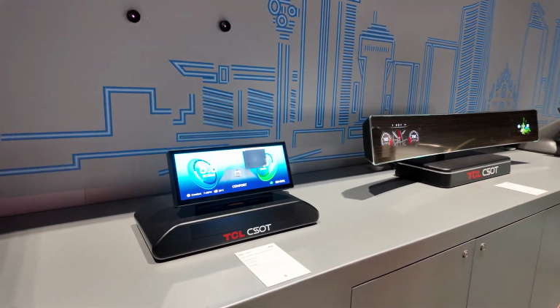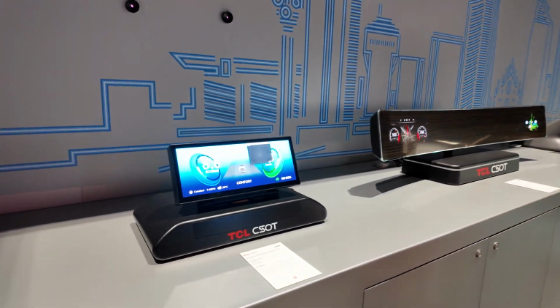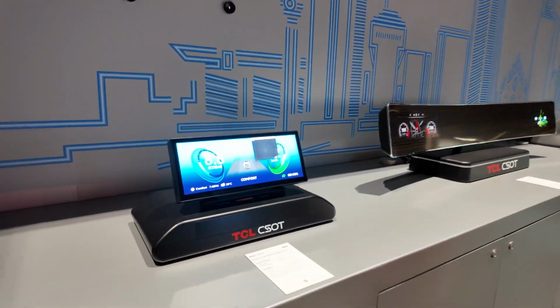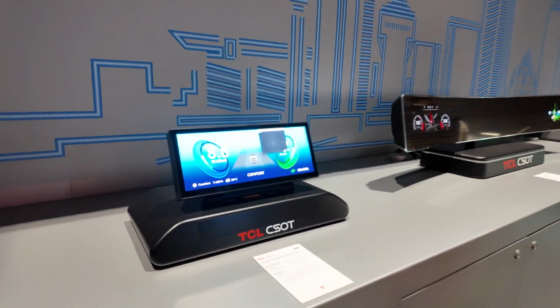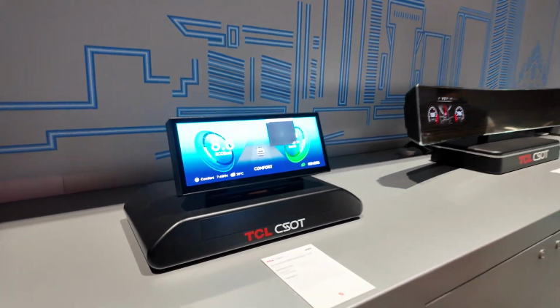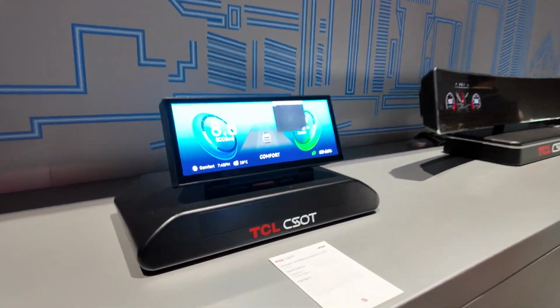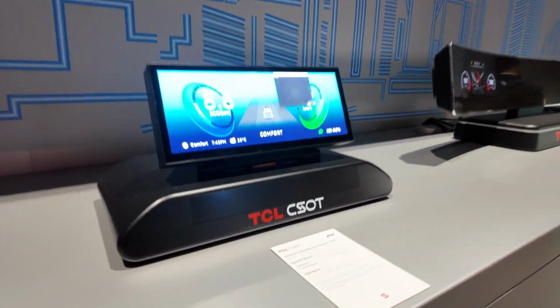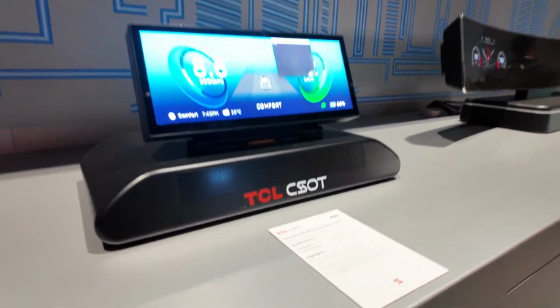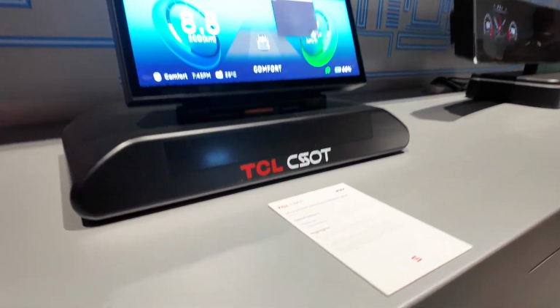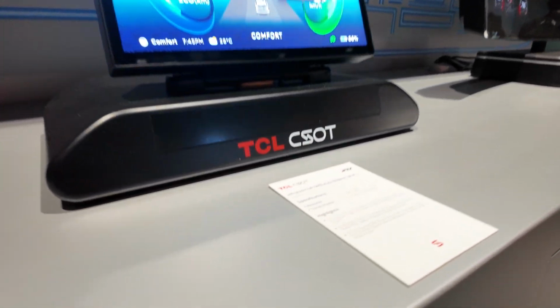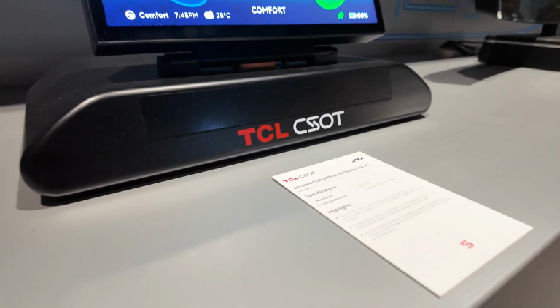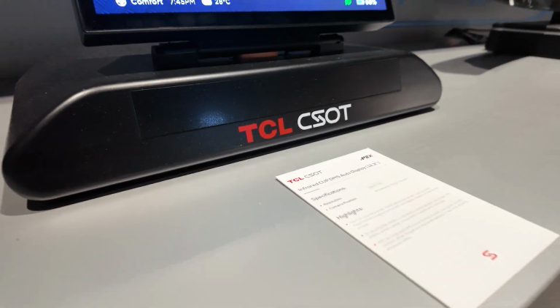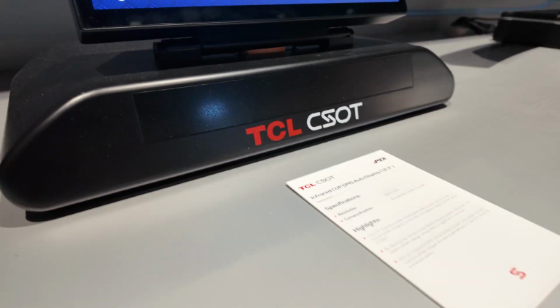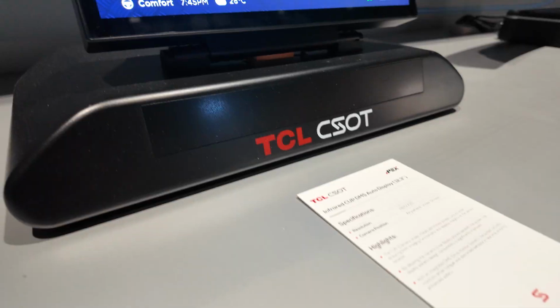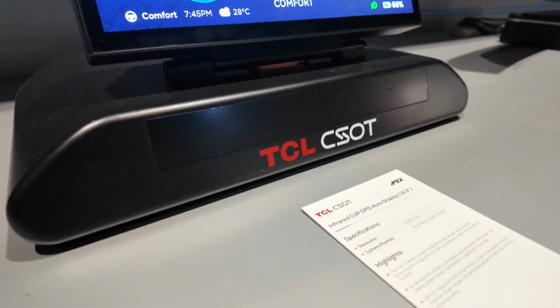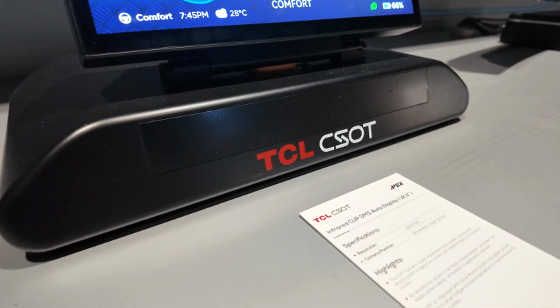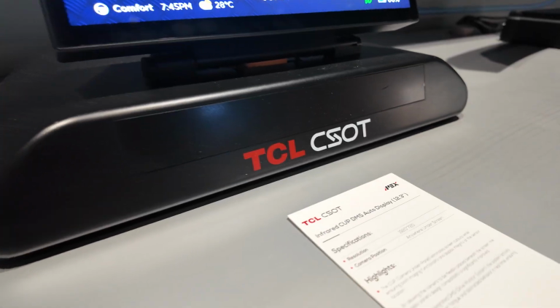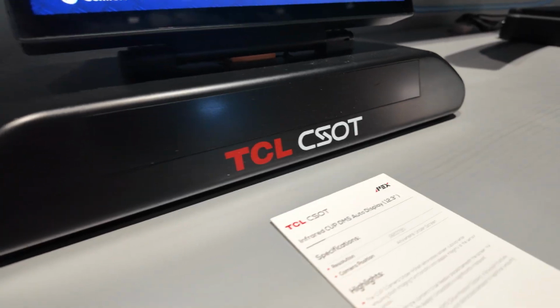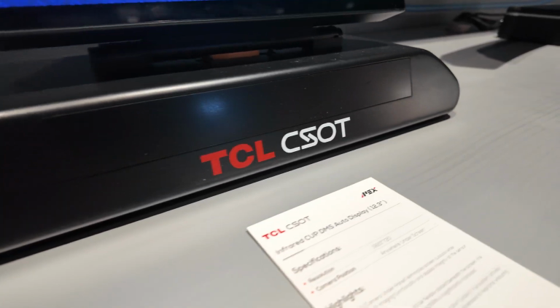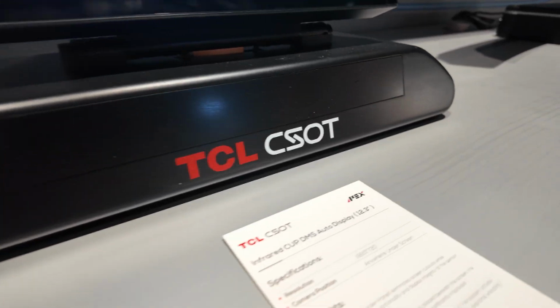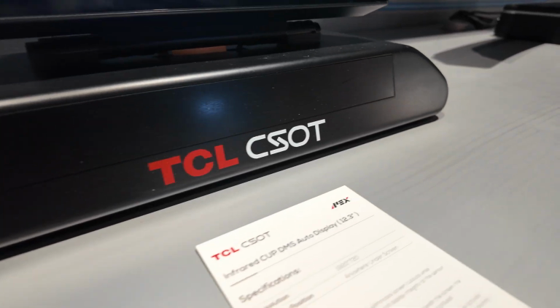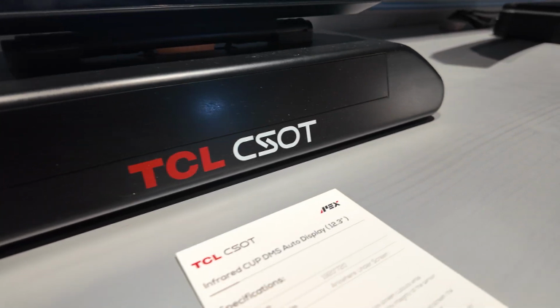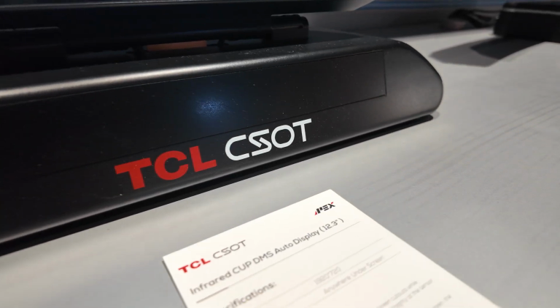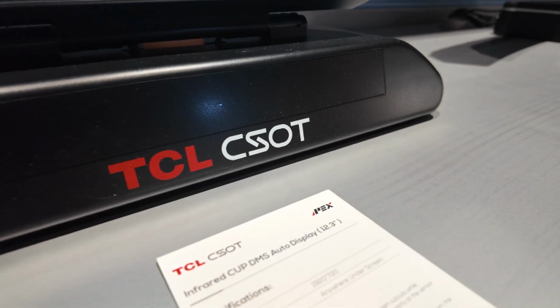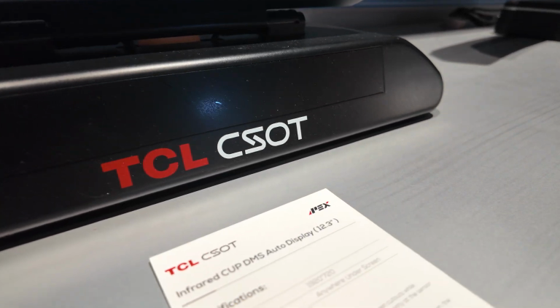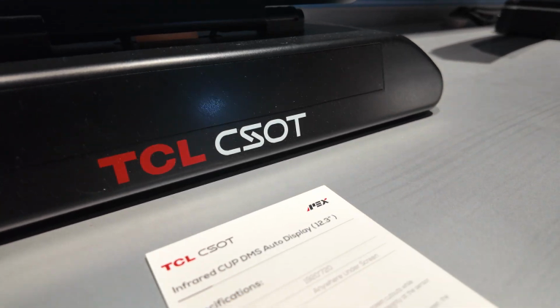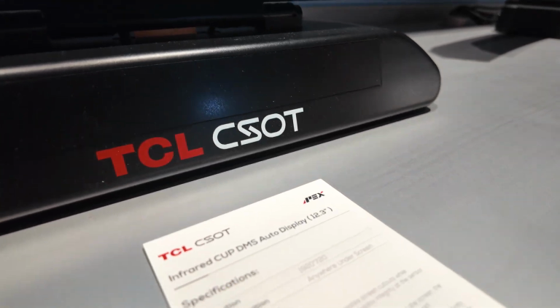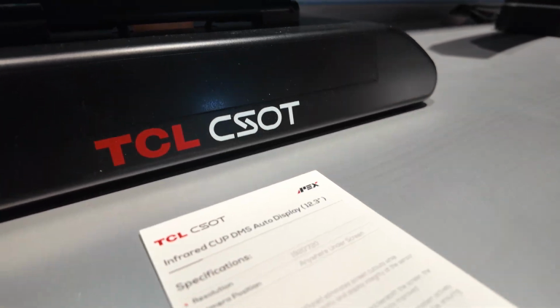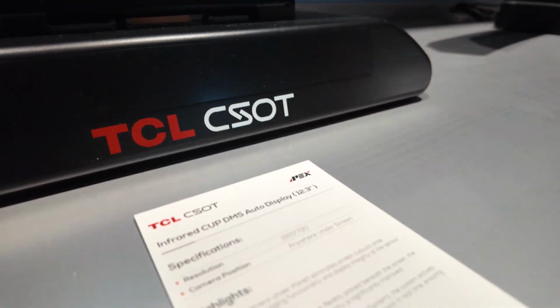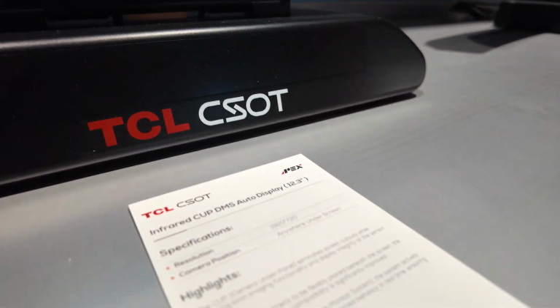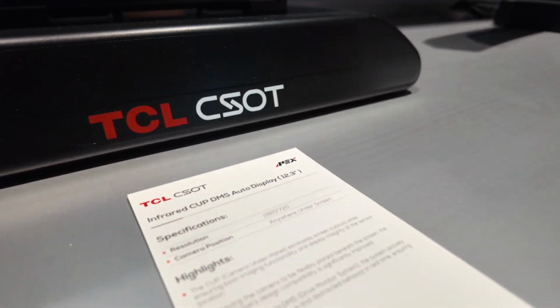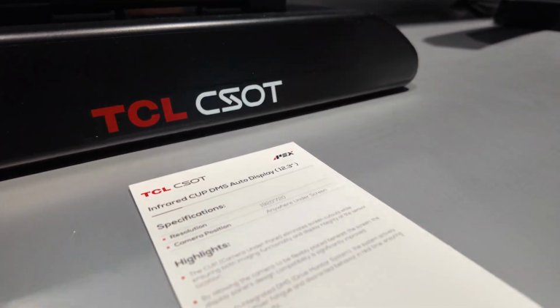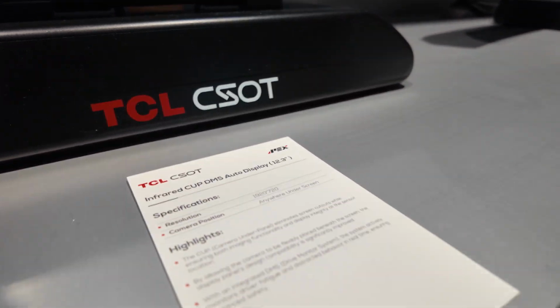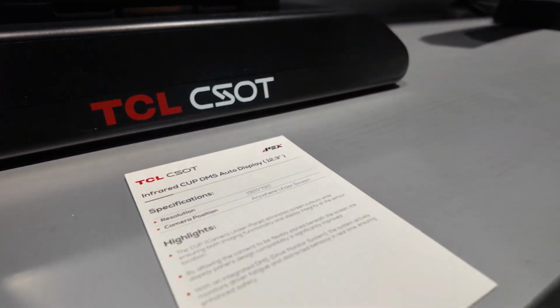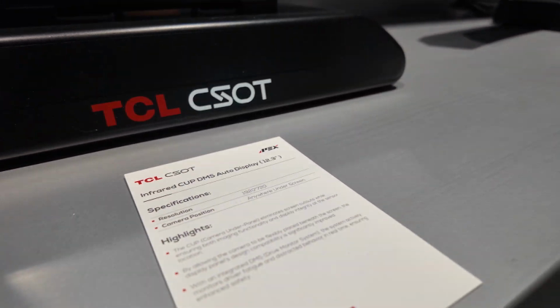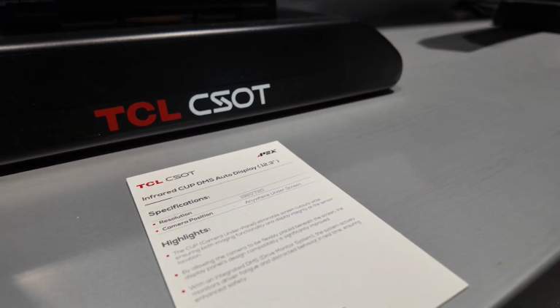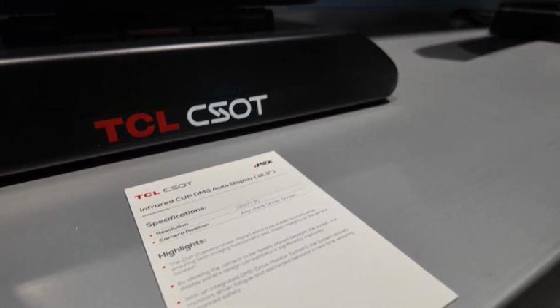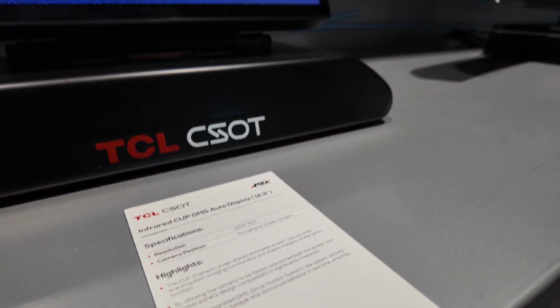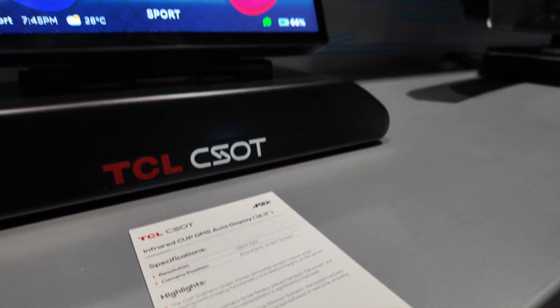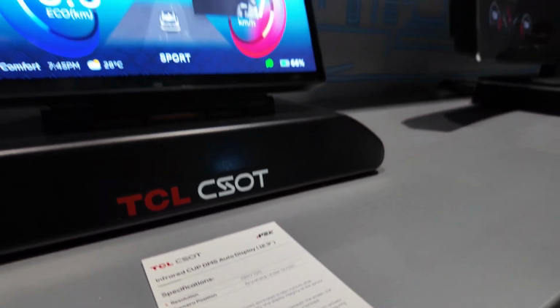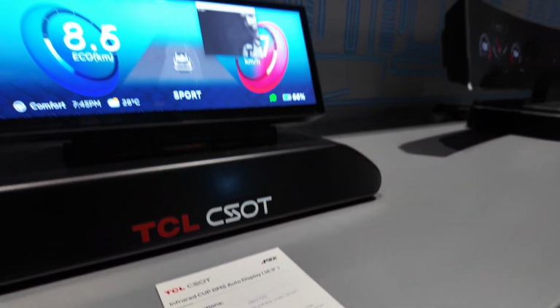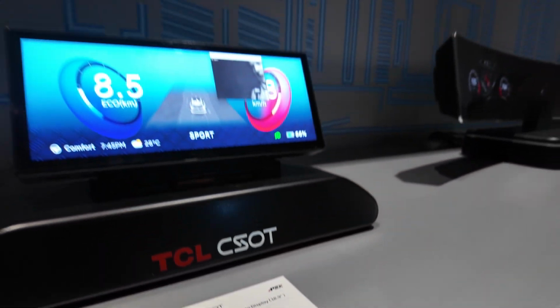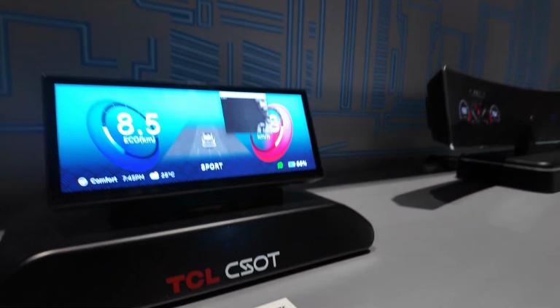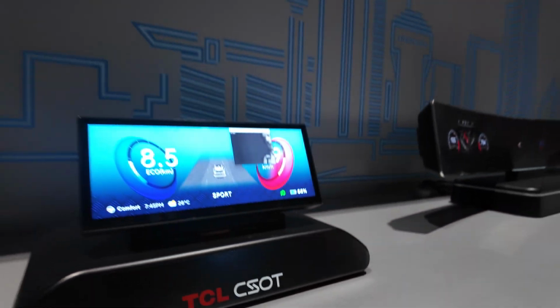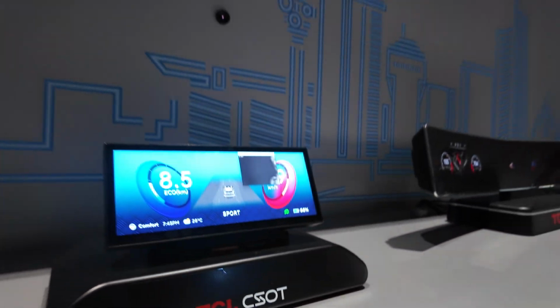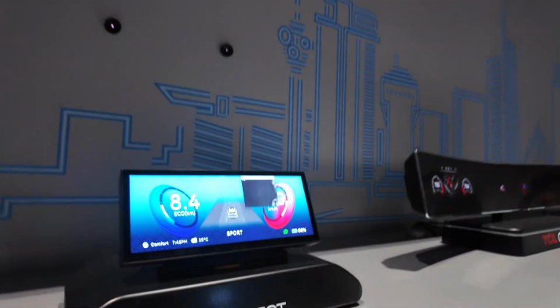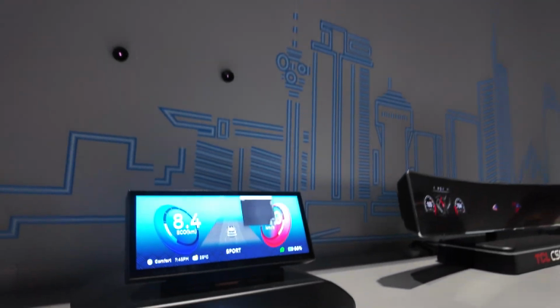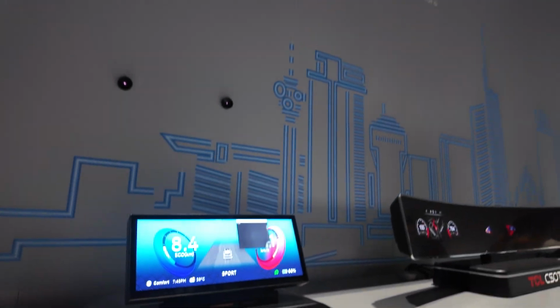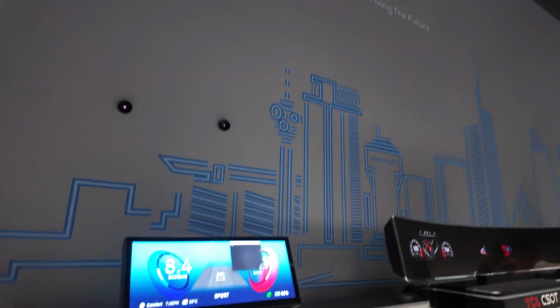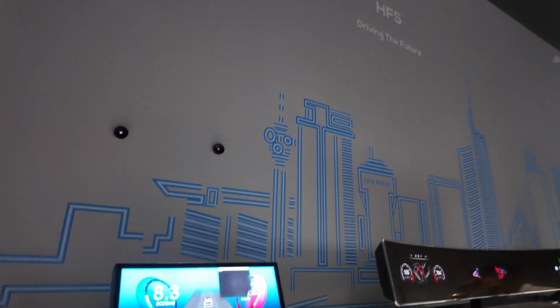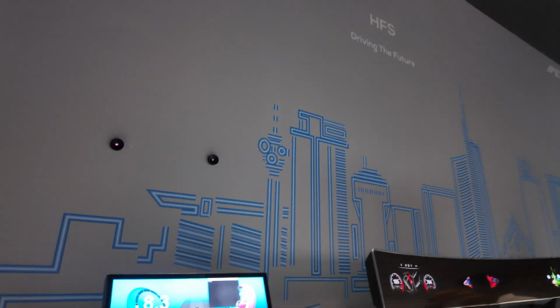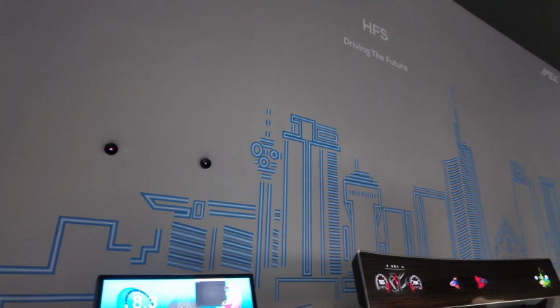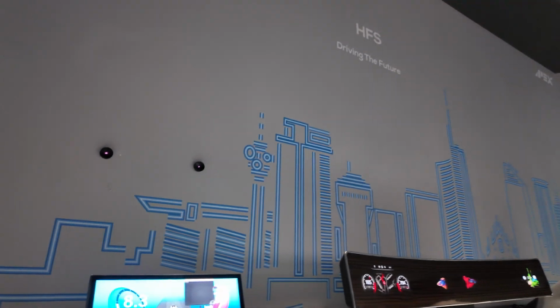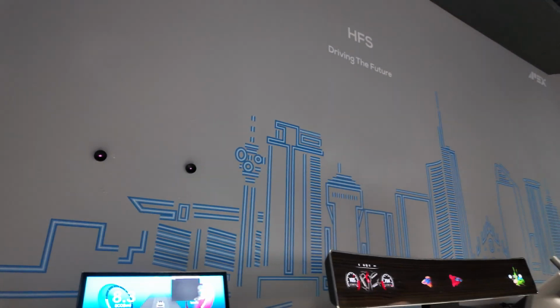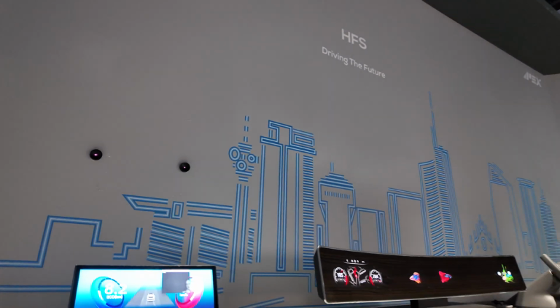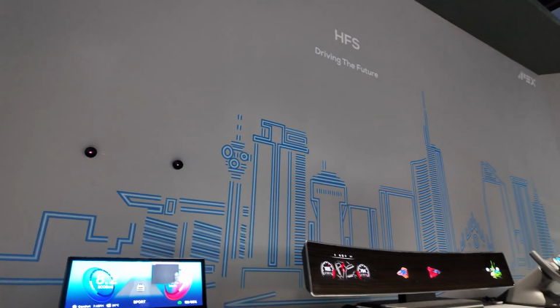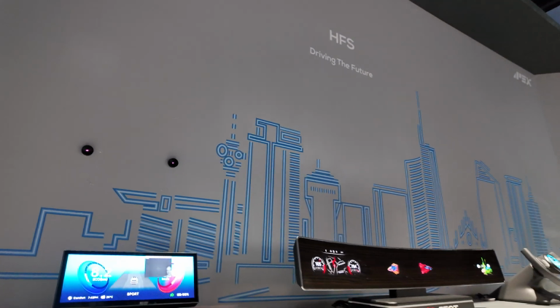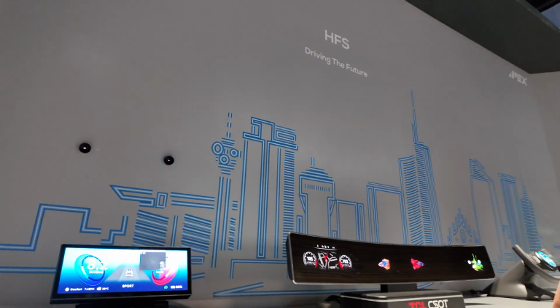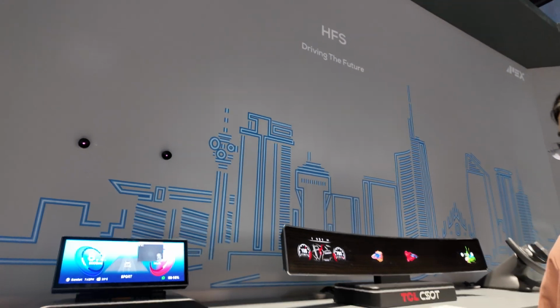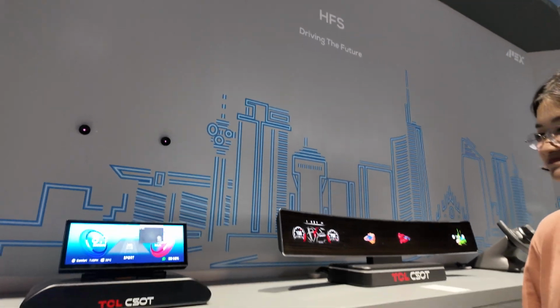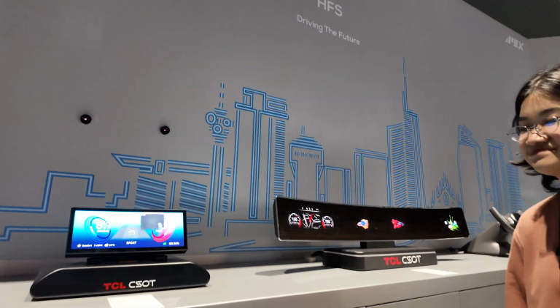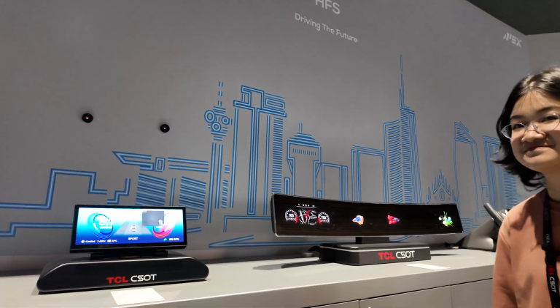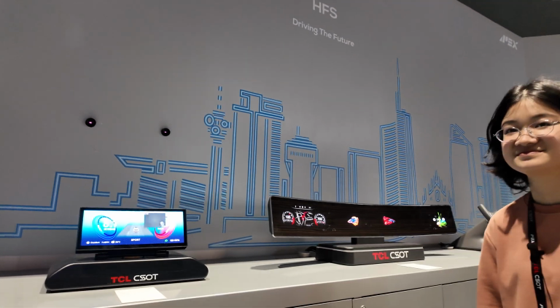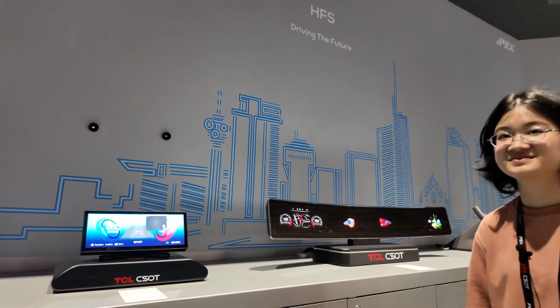So there's a lot of TCL technology — CSRT — in the automotive market, and more and more is coming.